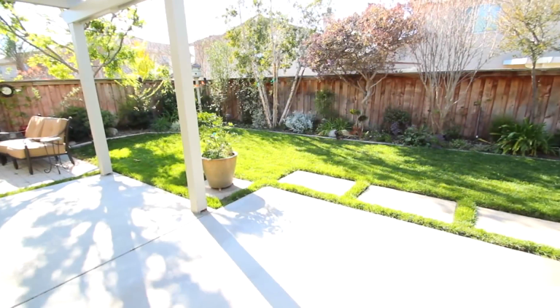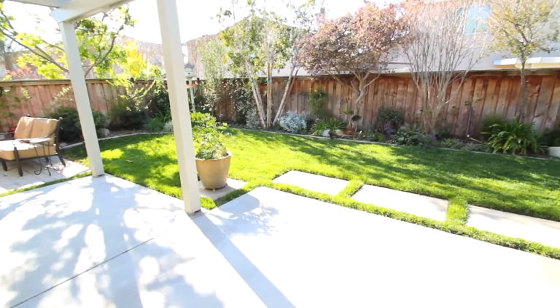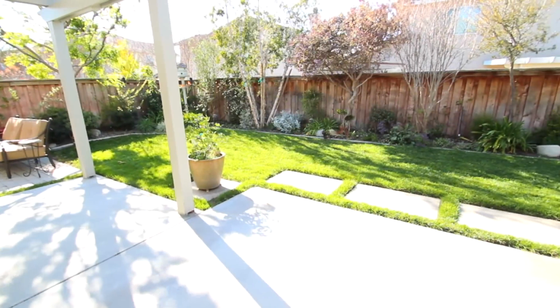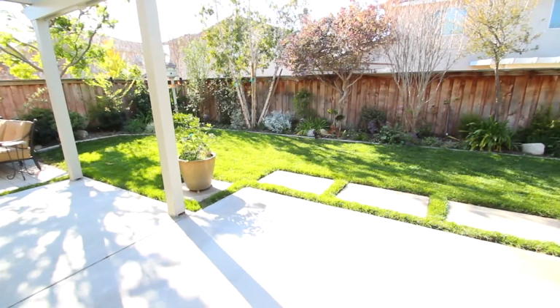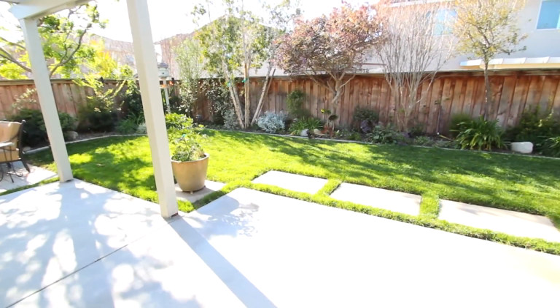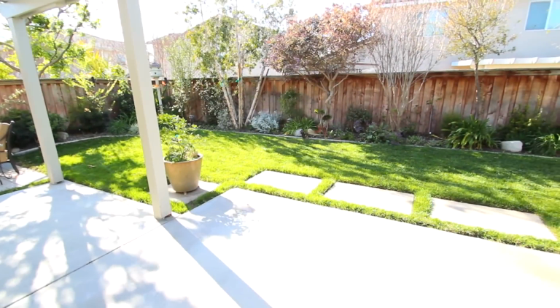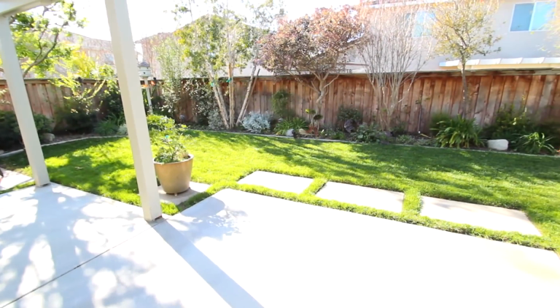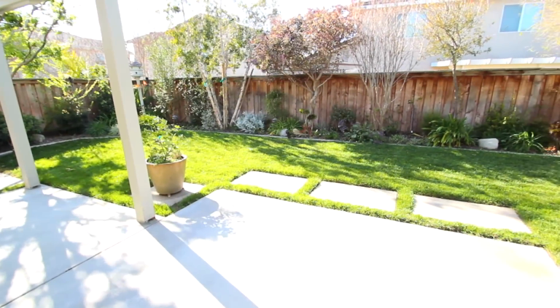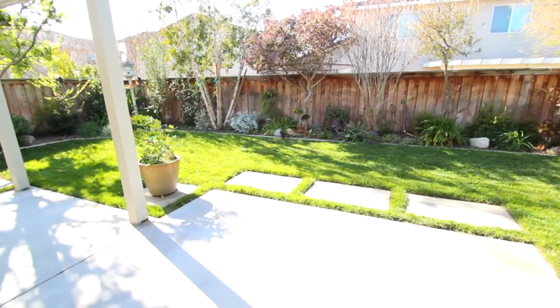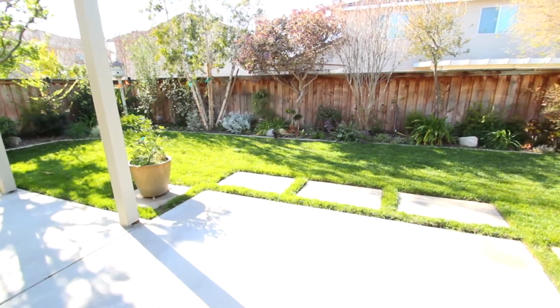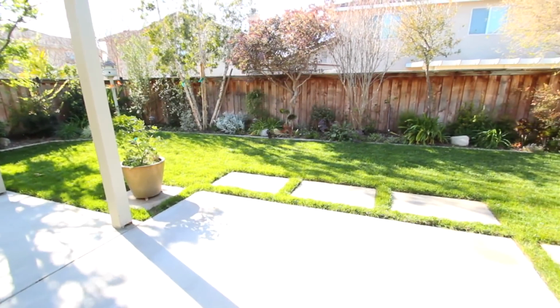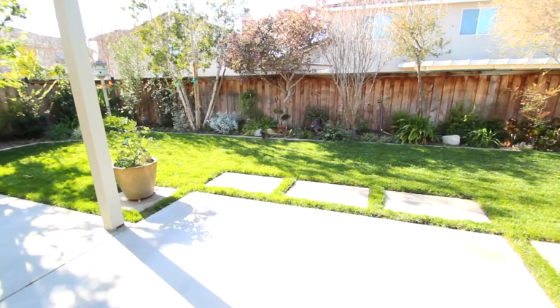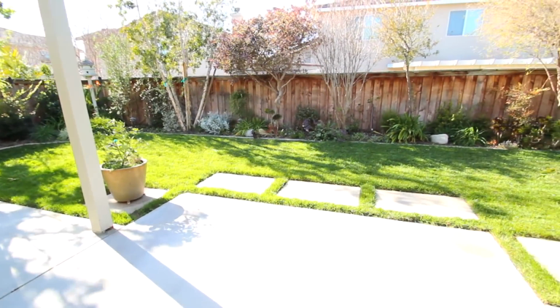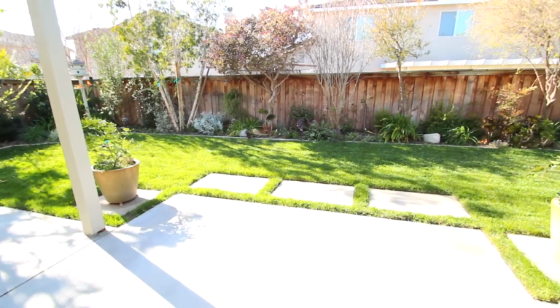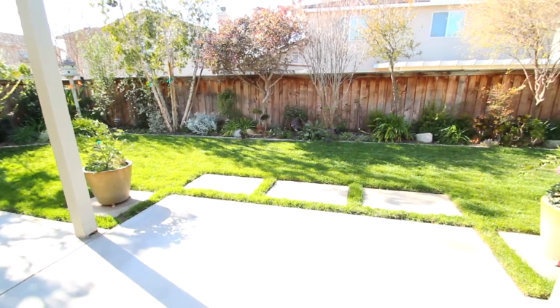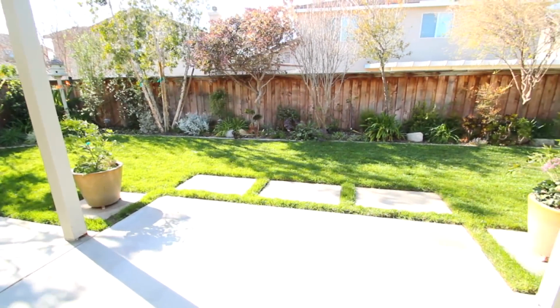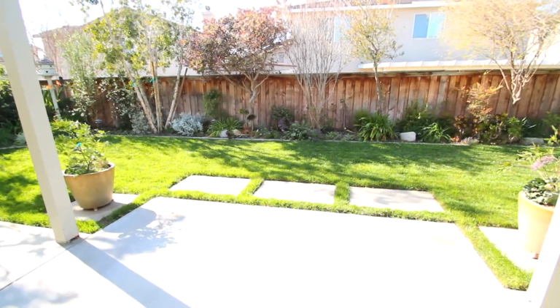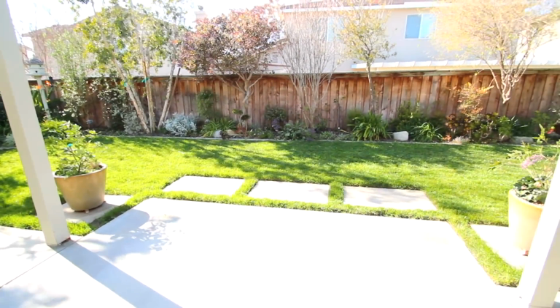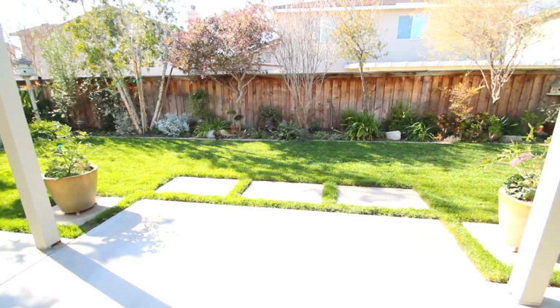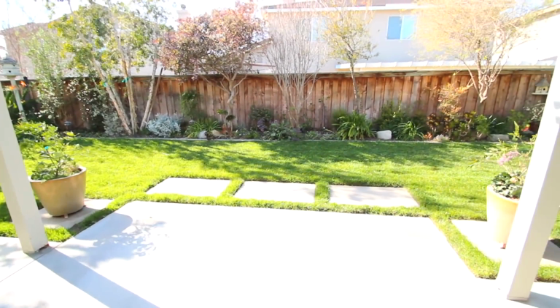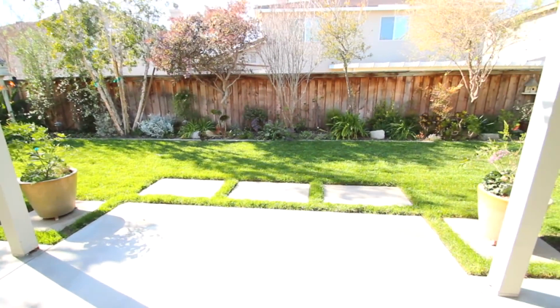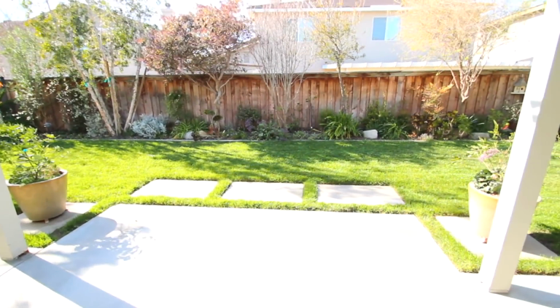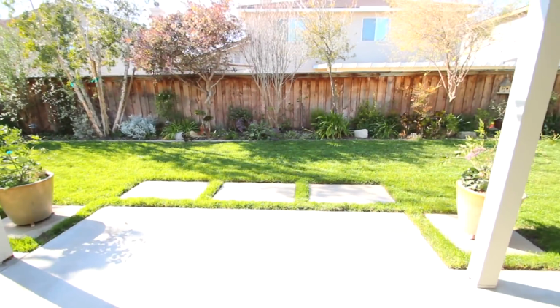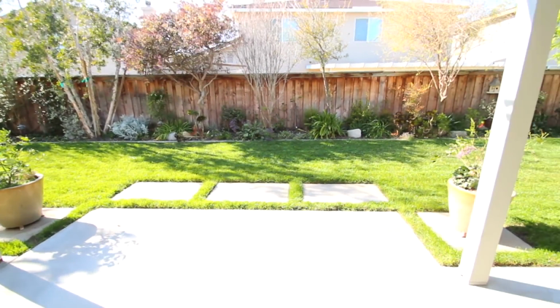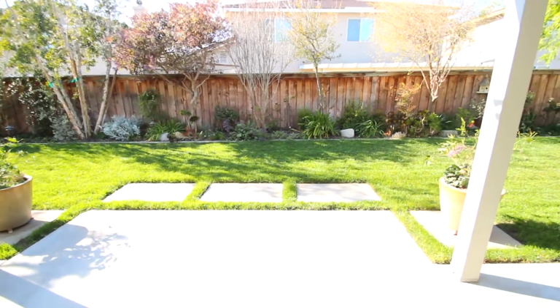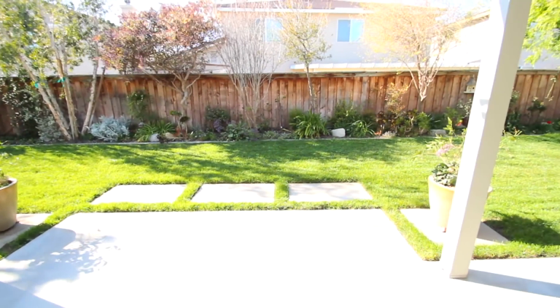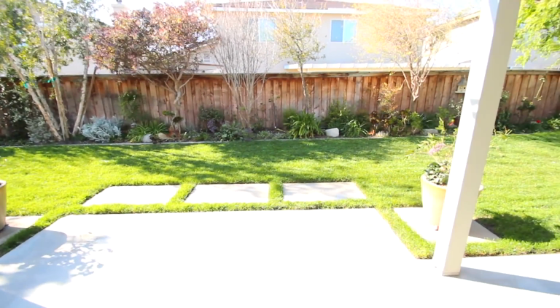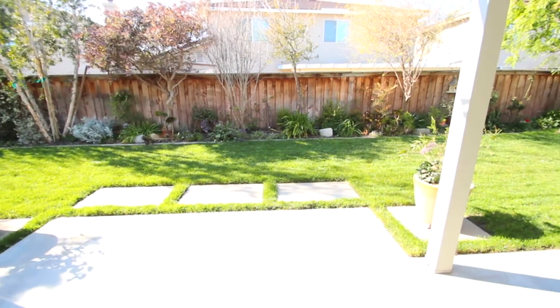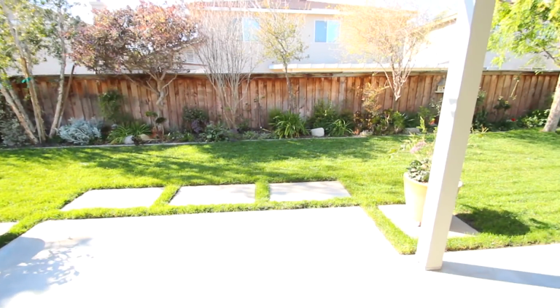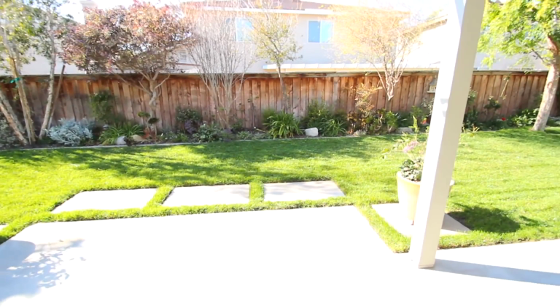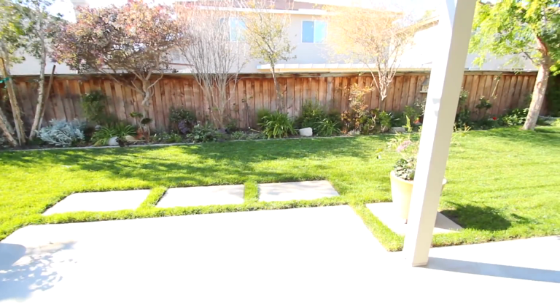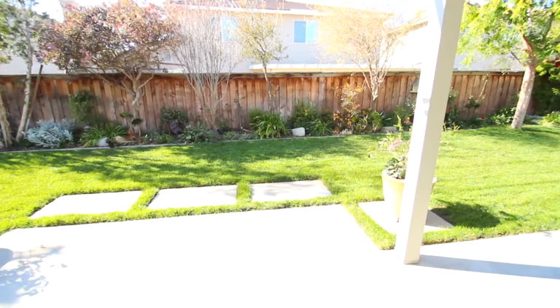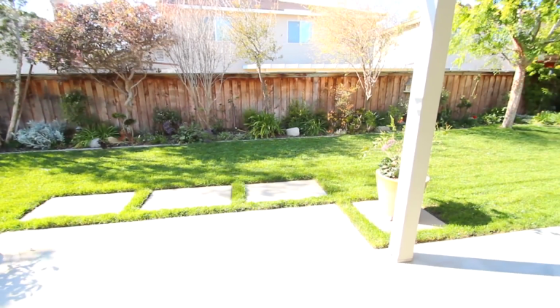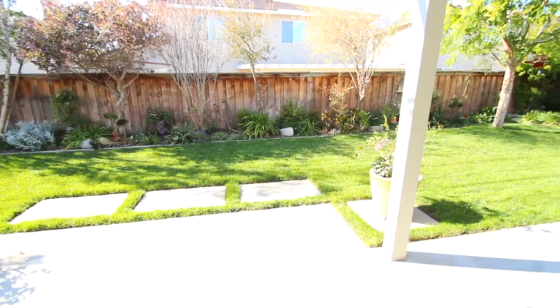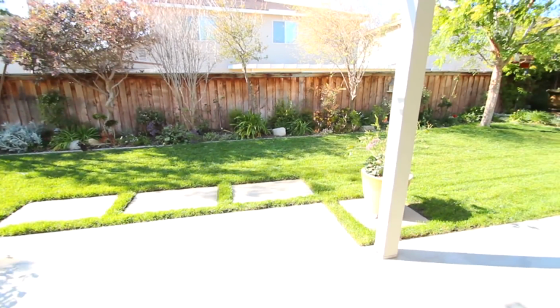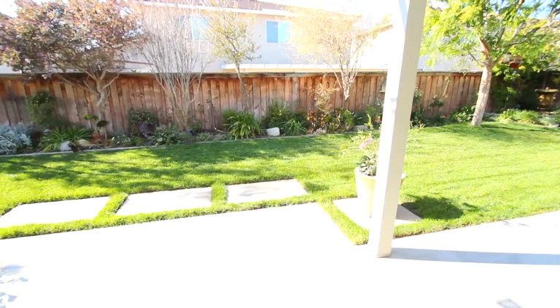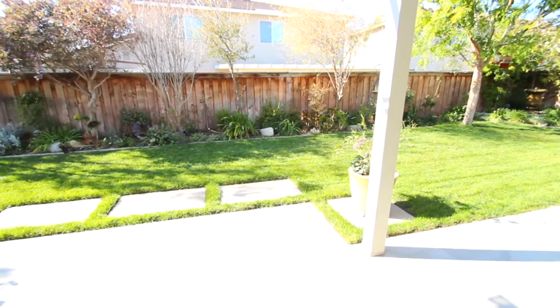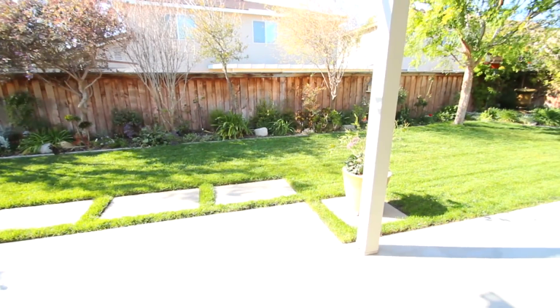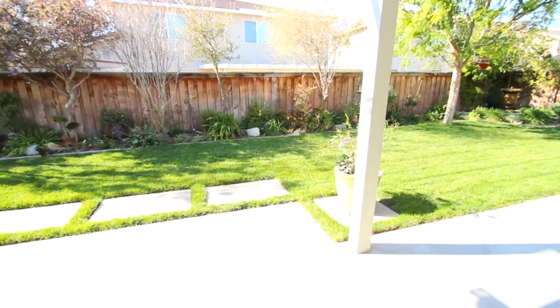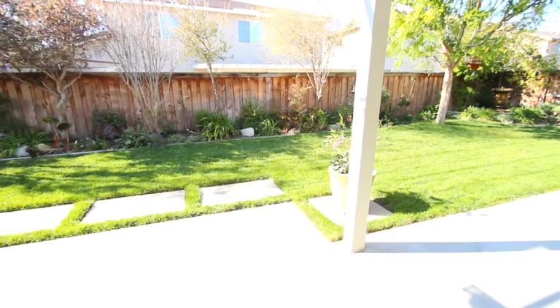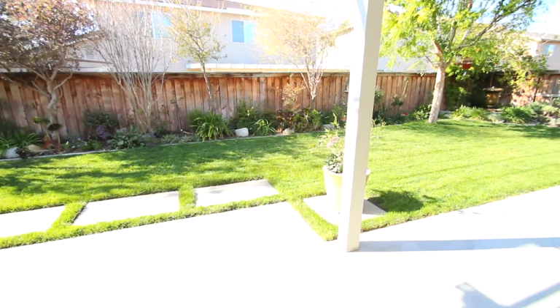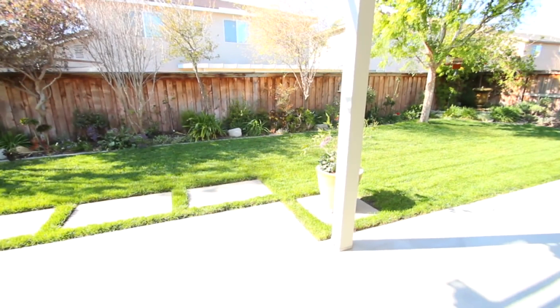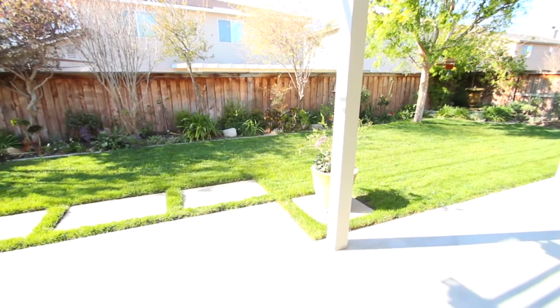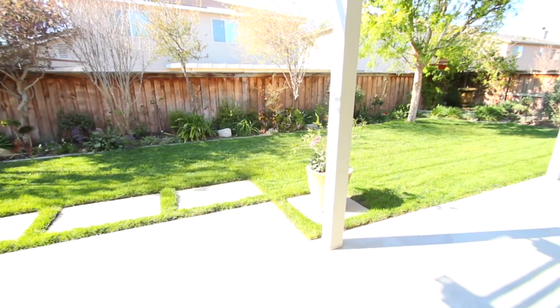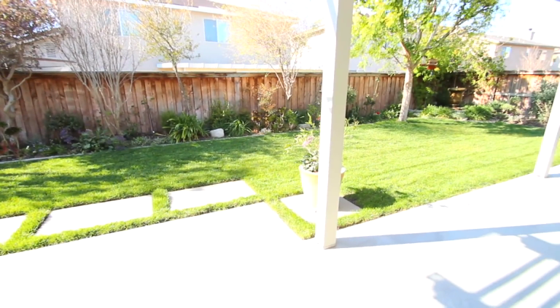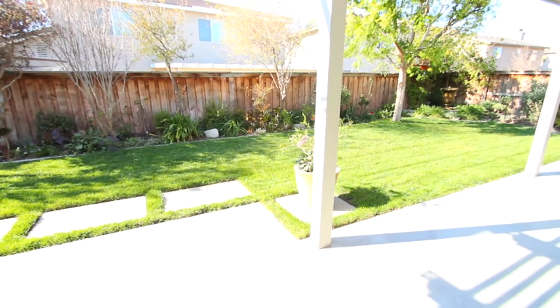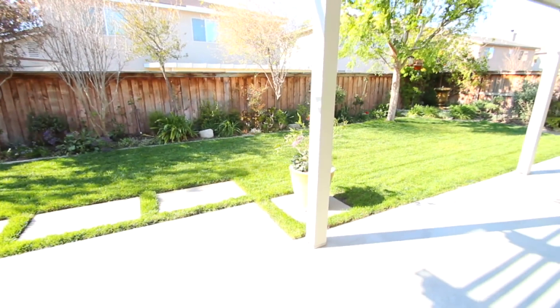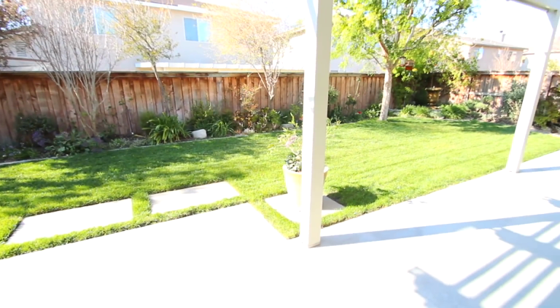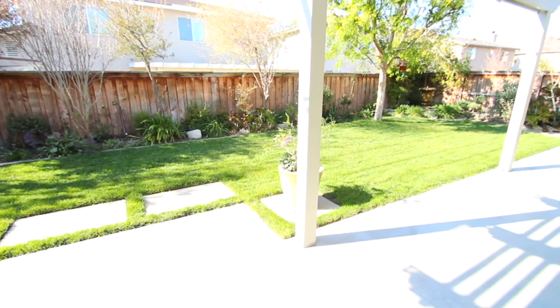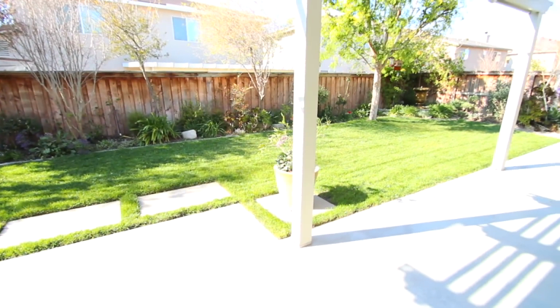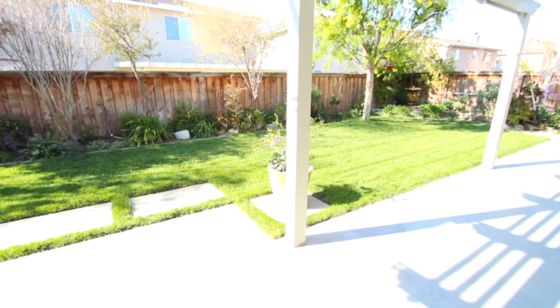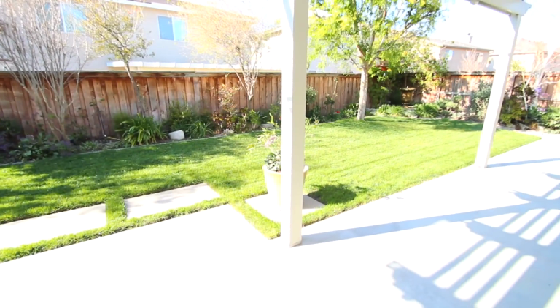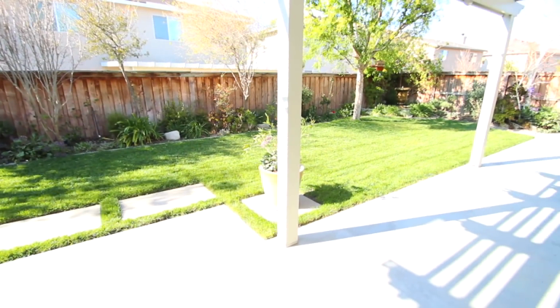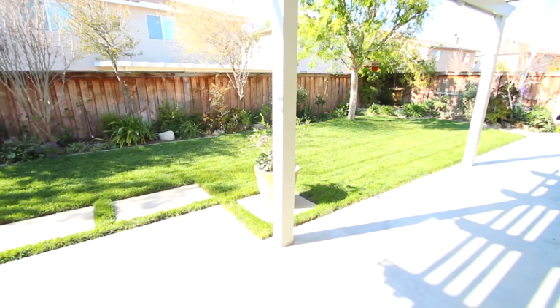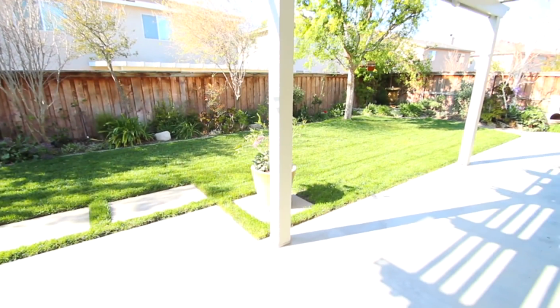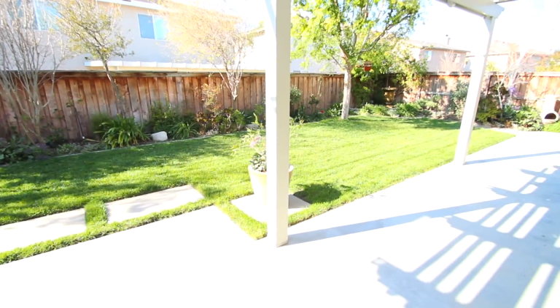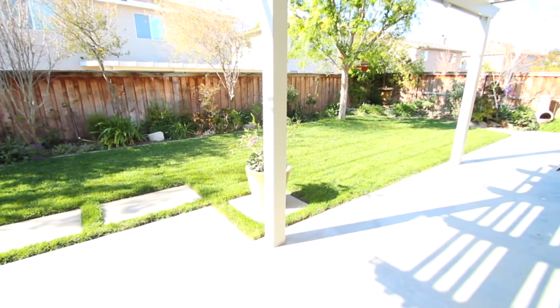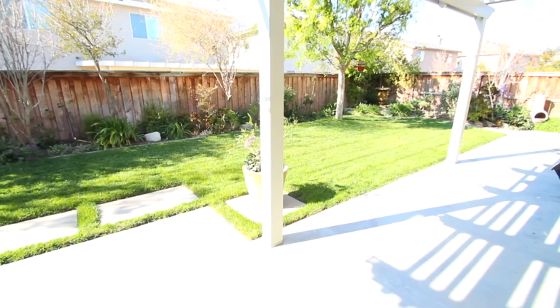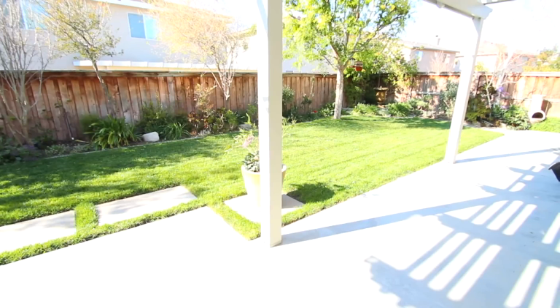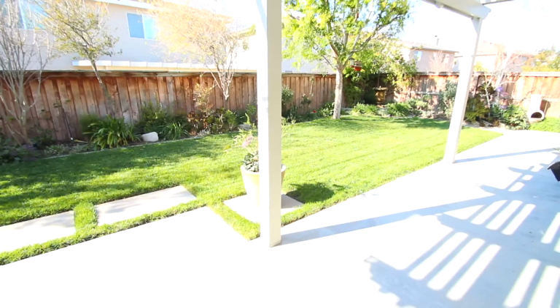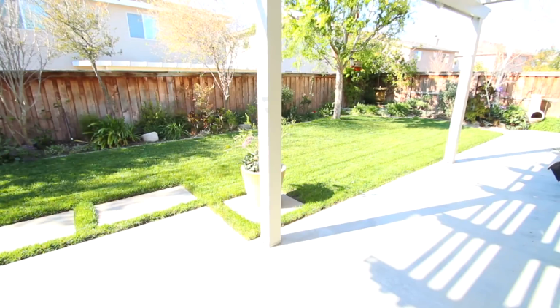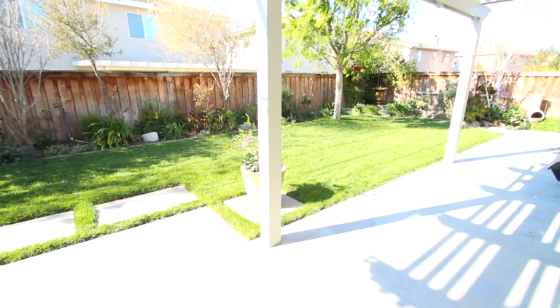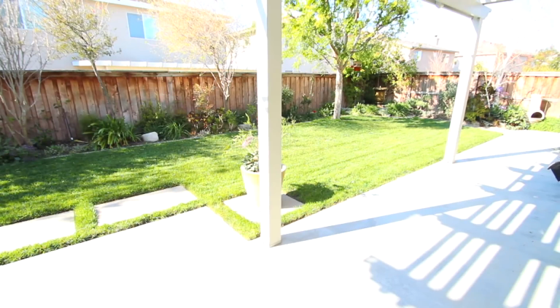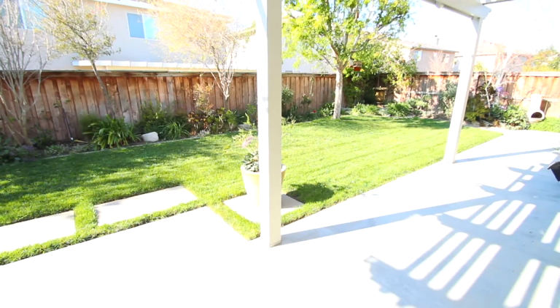The backyard boasts fruit trees, mature professional landscaping, and a custom-built wood patio cover and concrete slab.